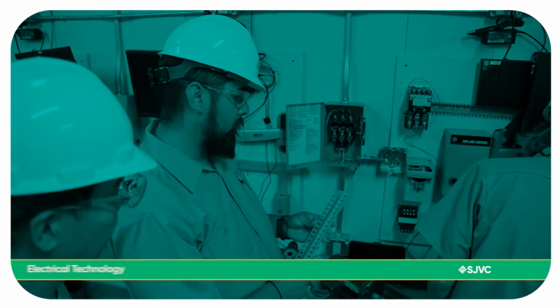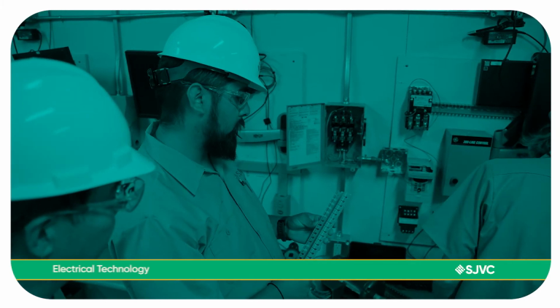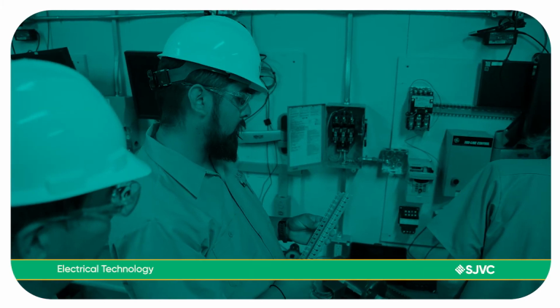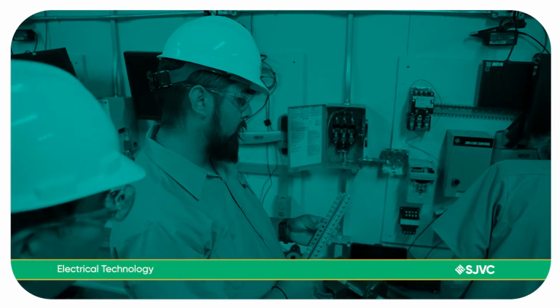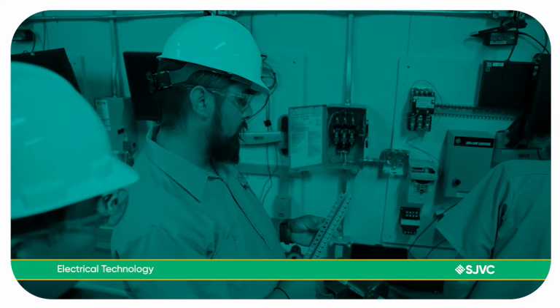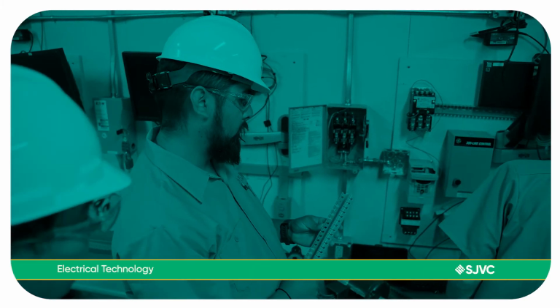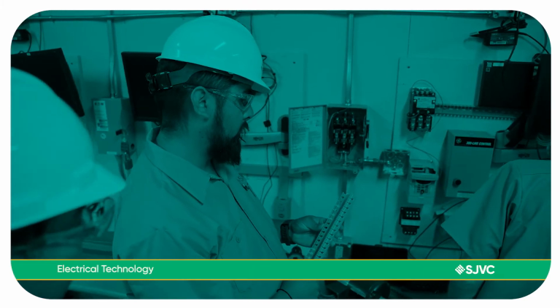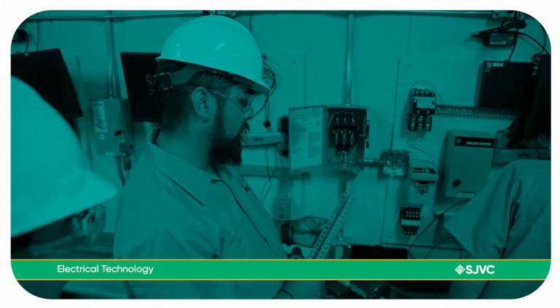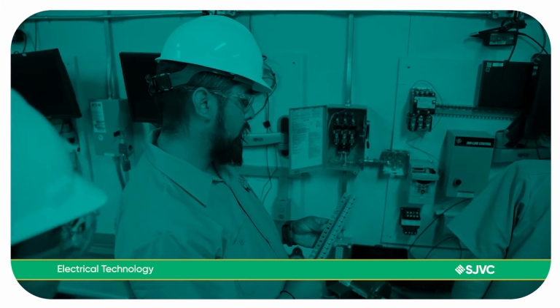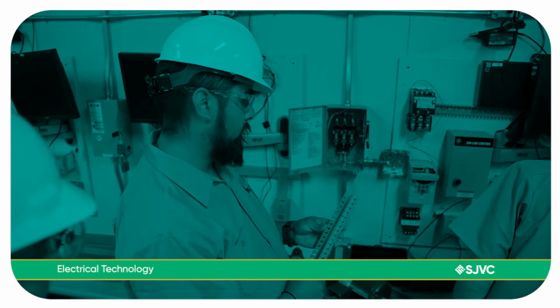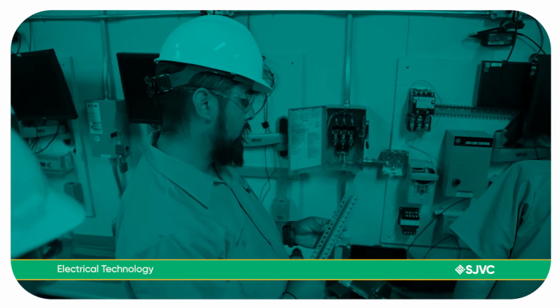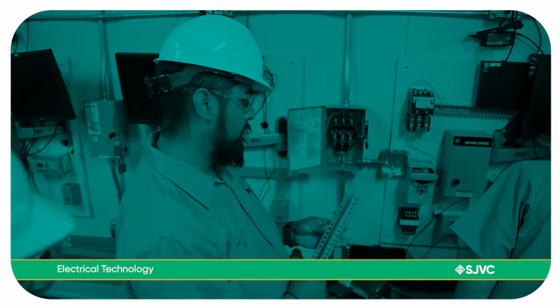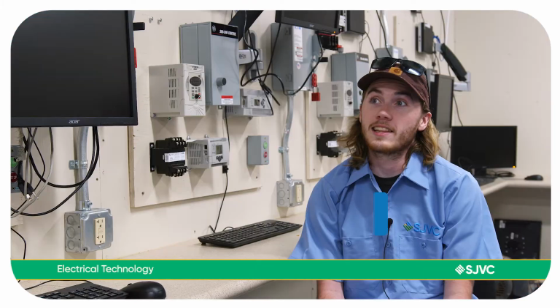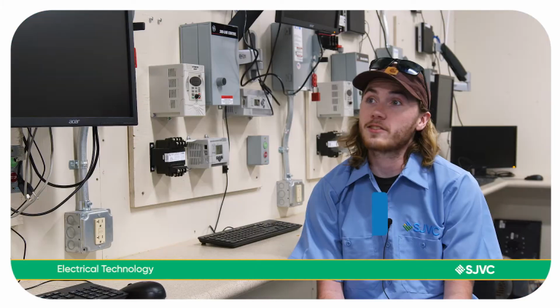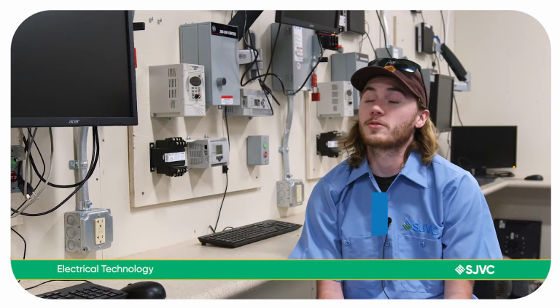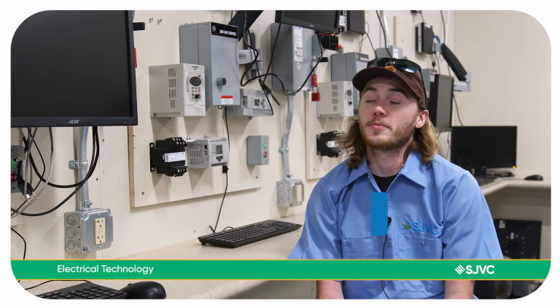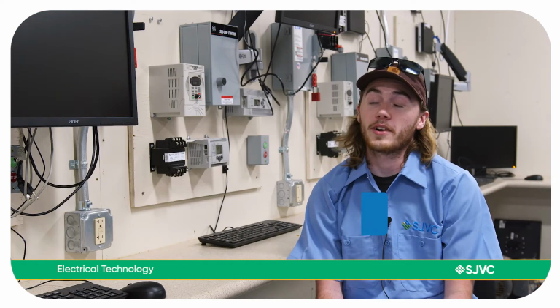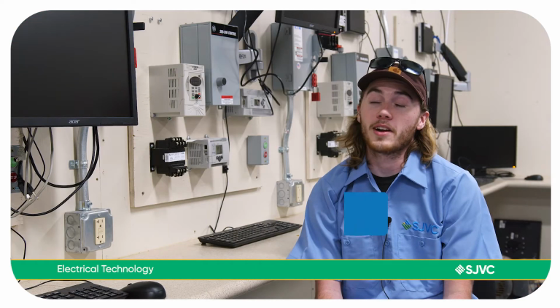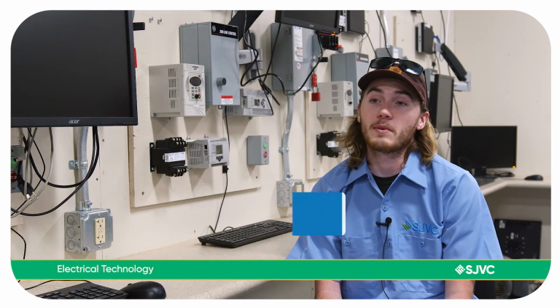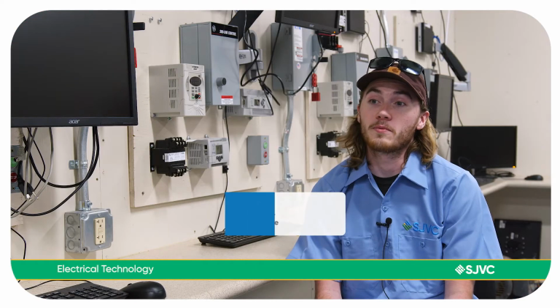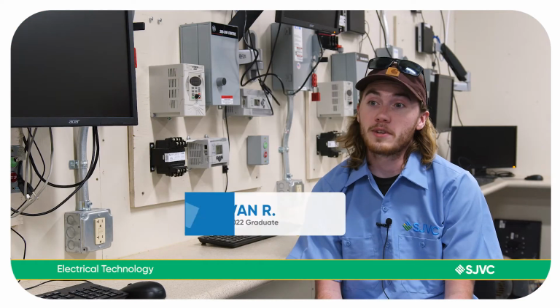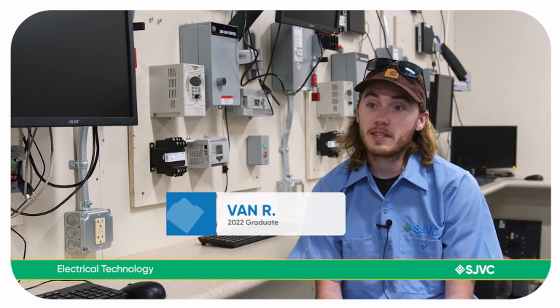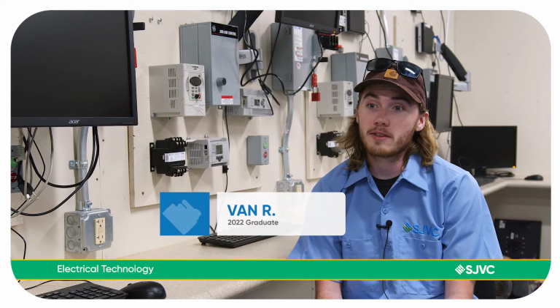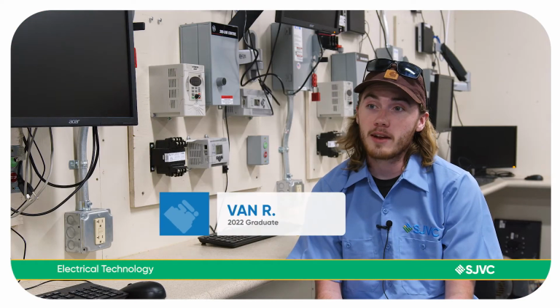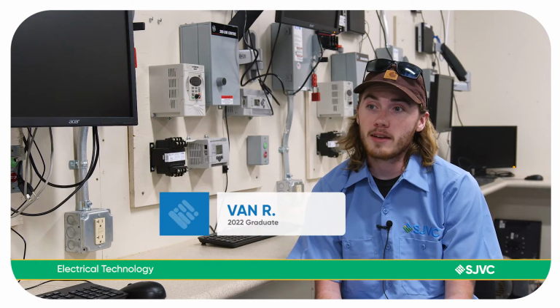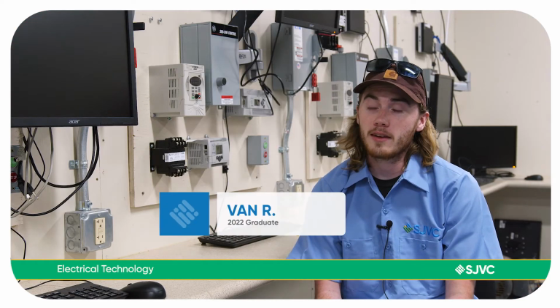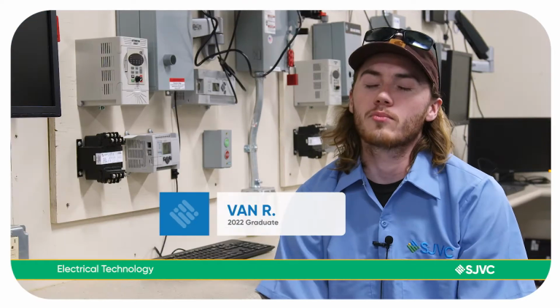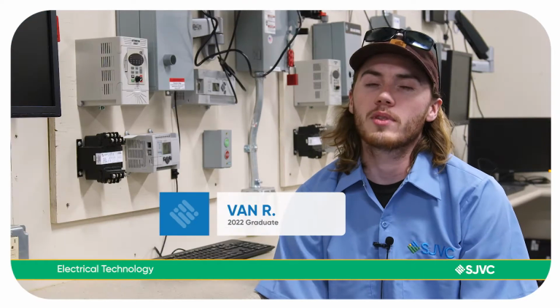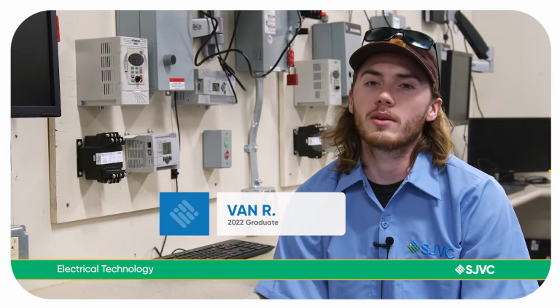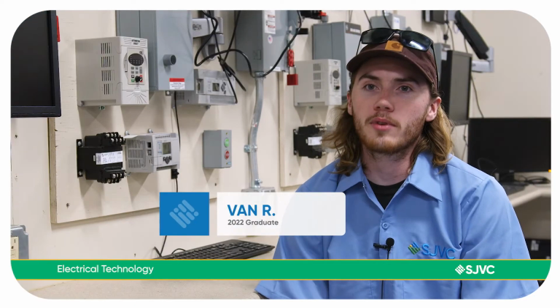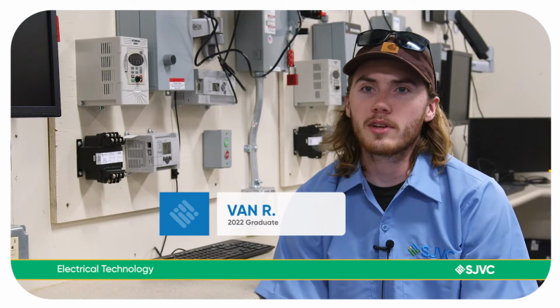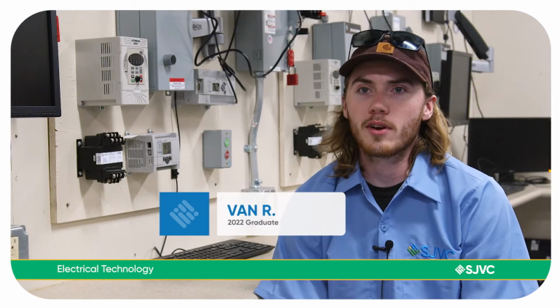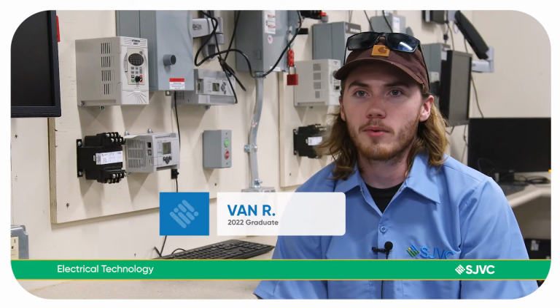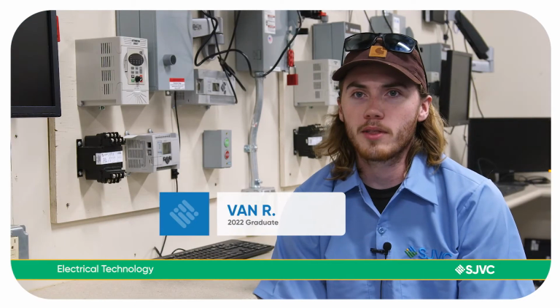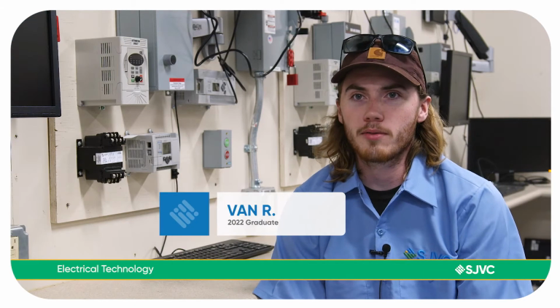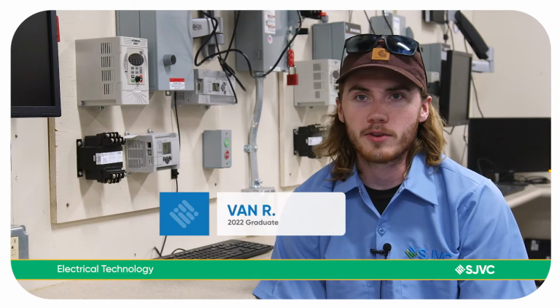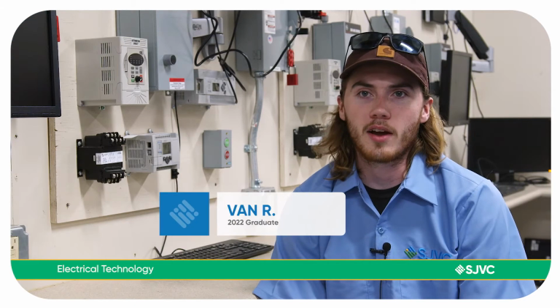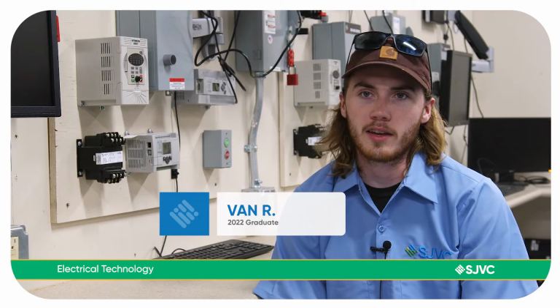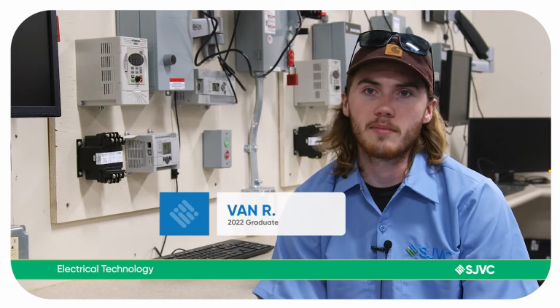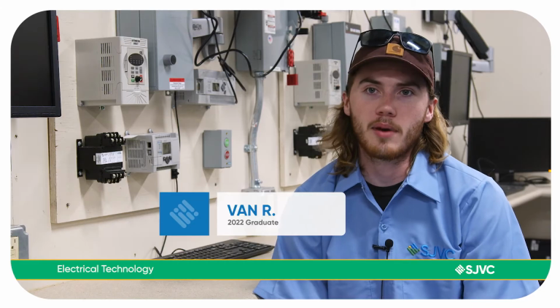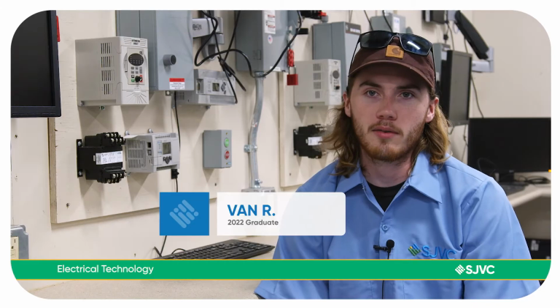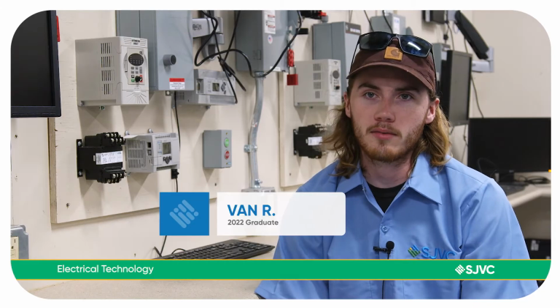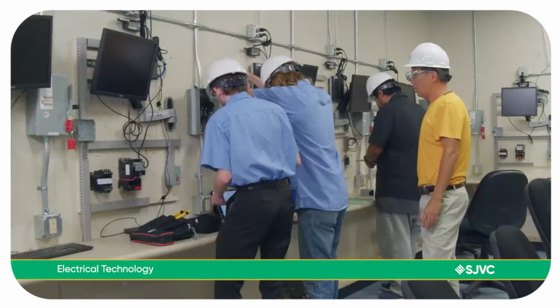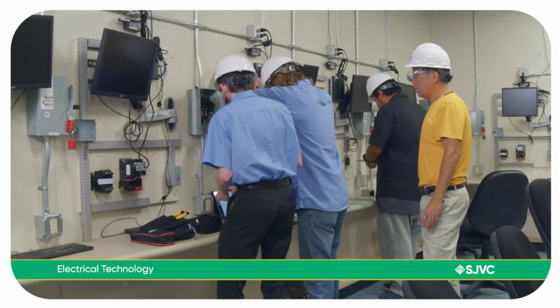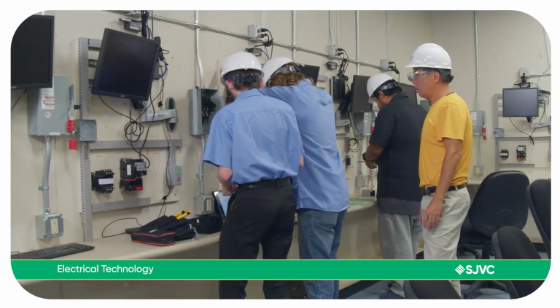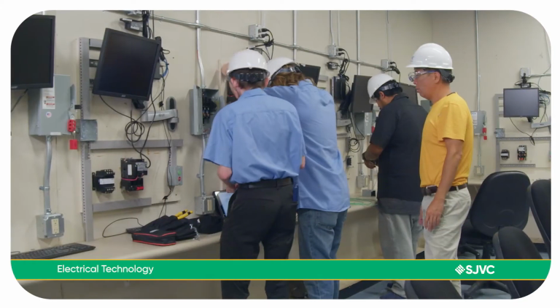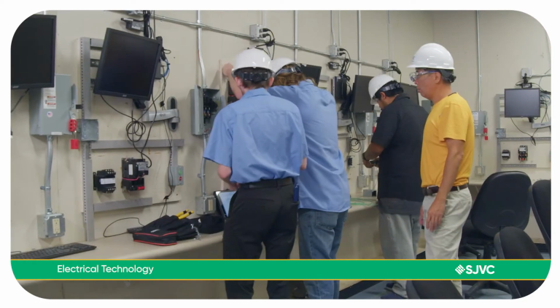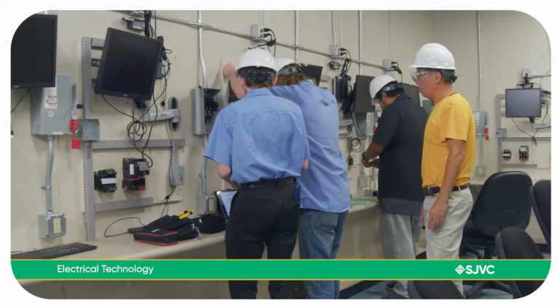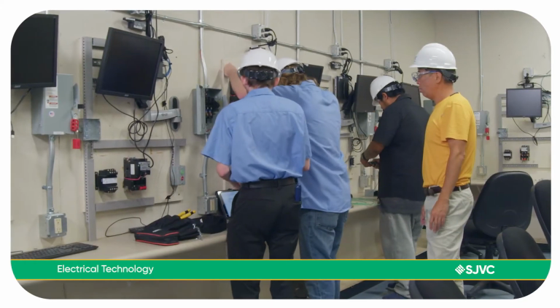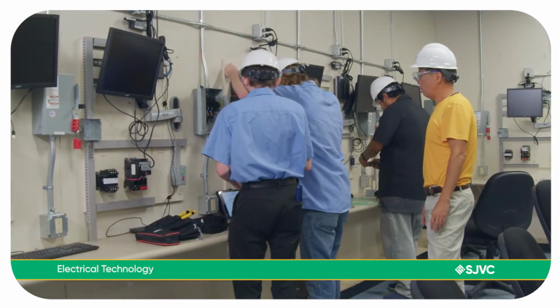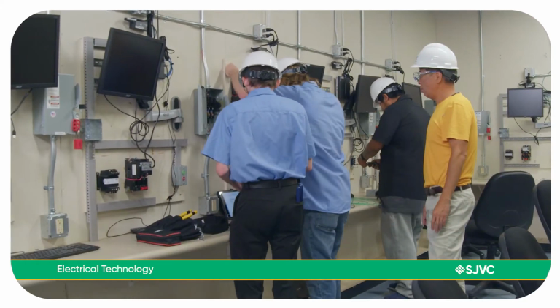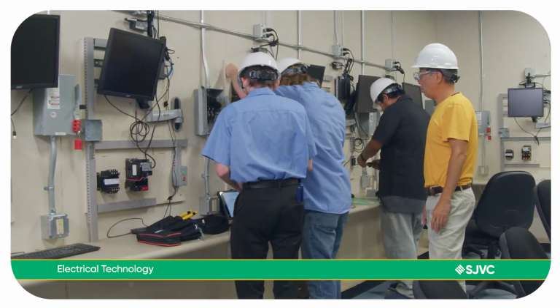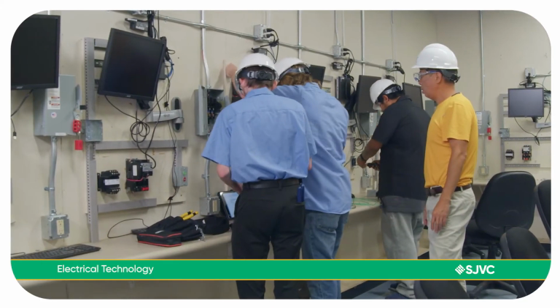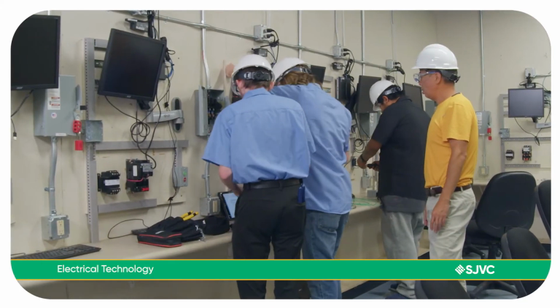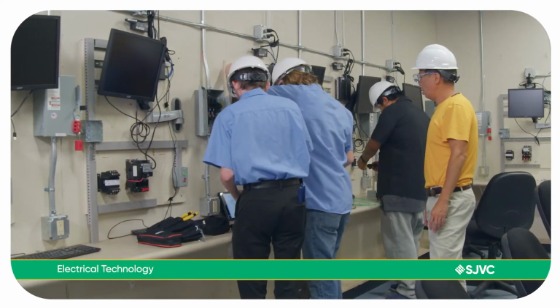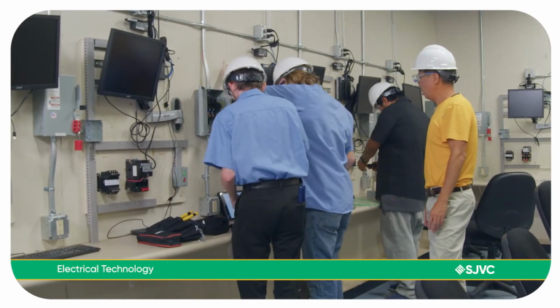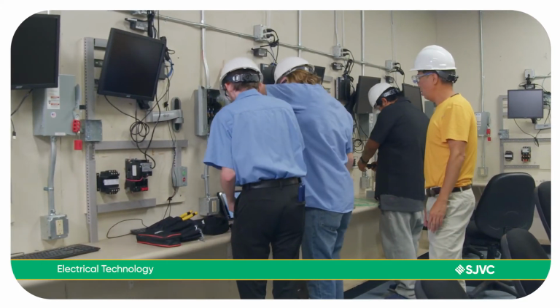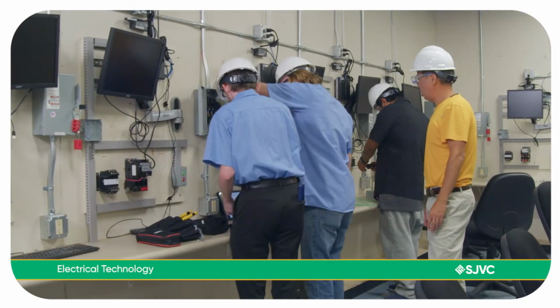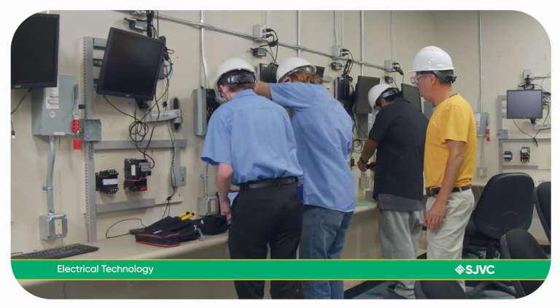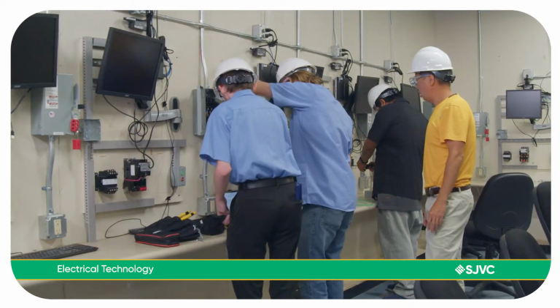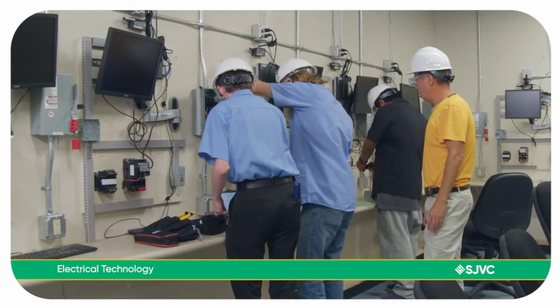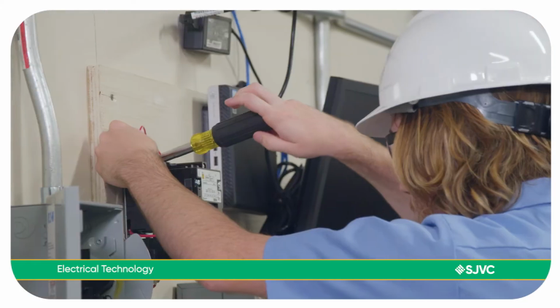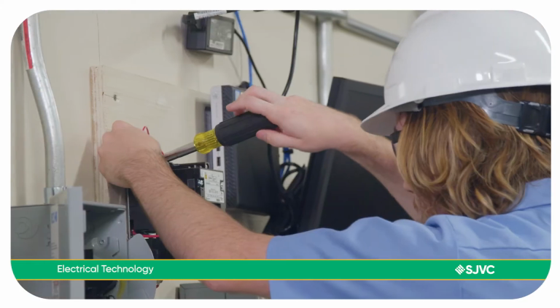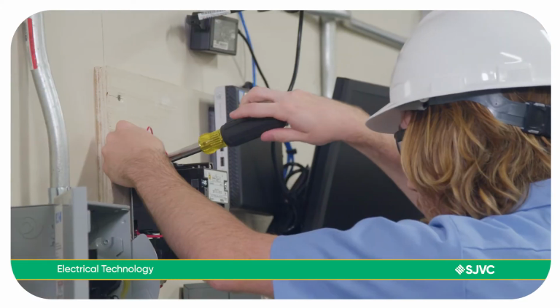The instructors in the electrical program are really great. They really know what they're talking about. Here, there's actually hands-on.